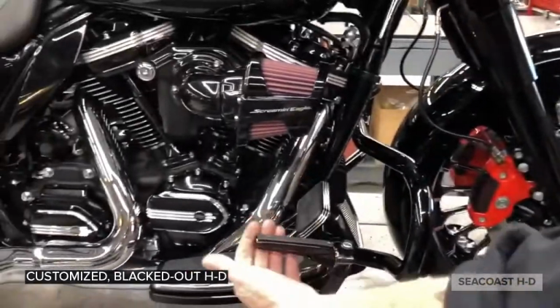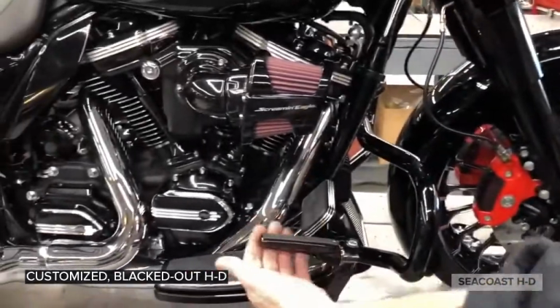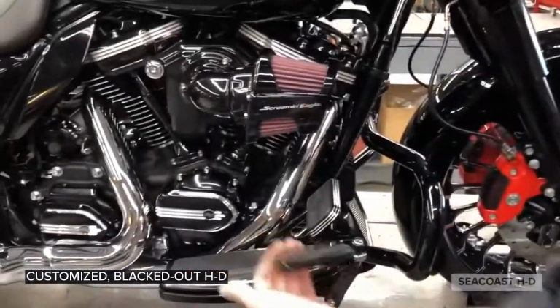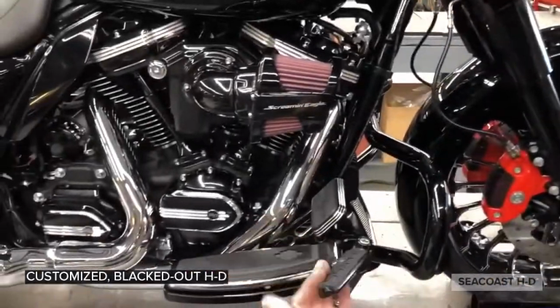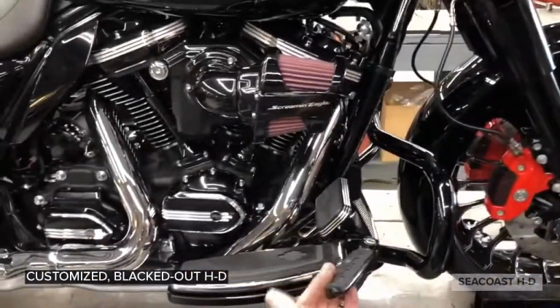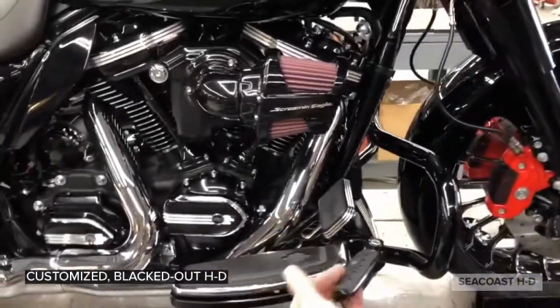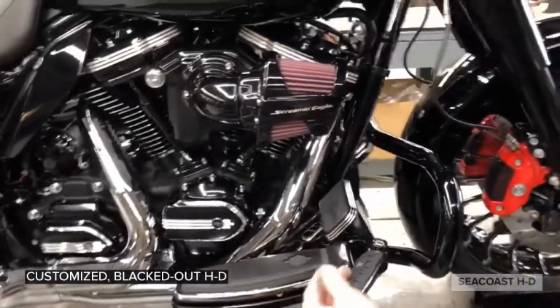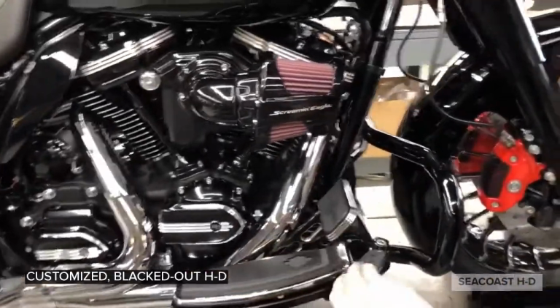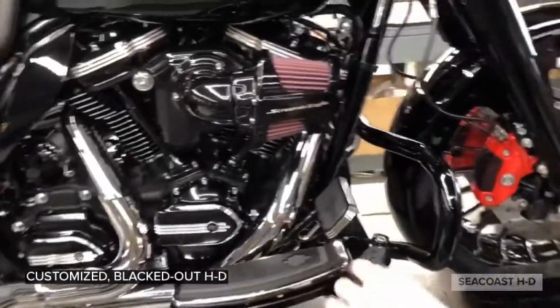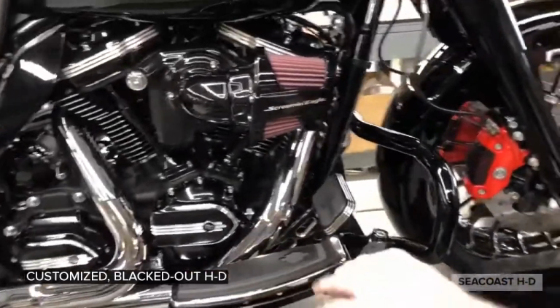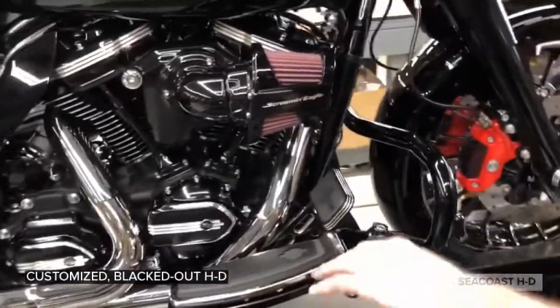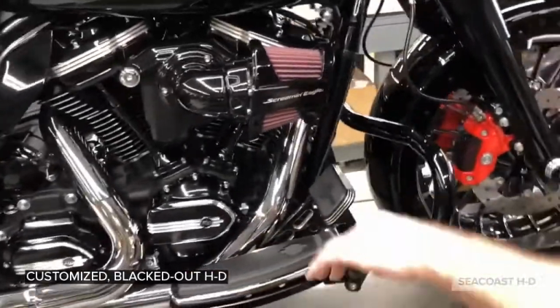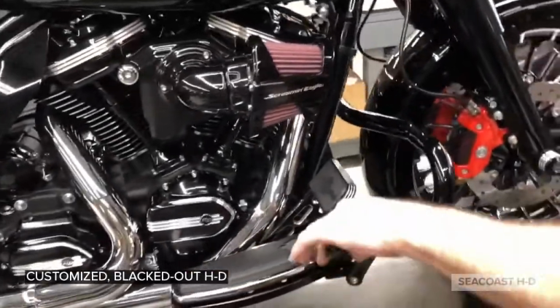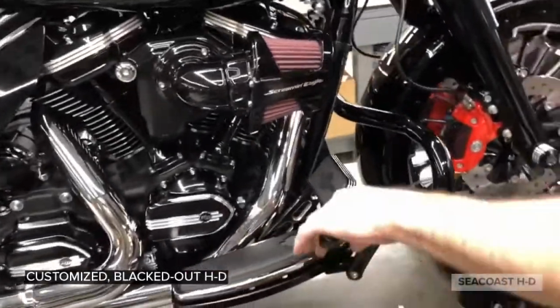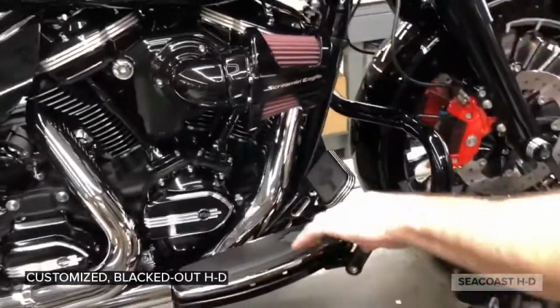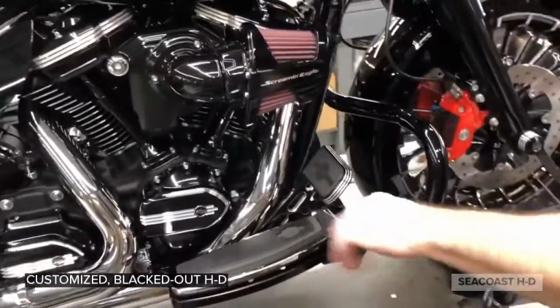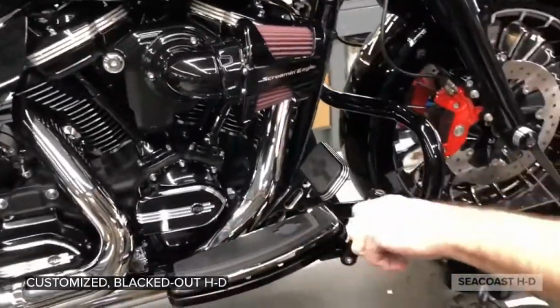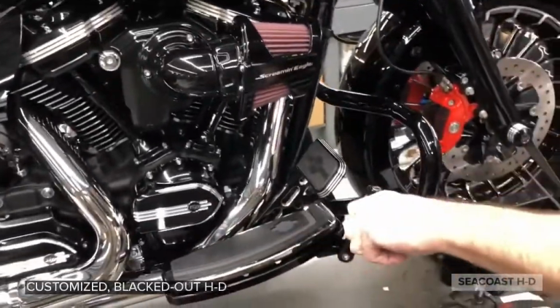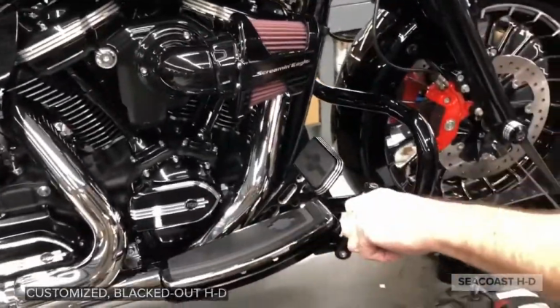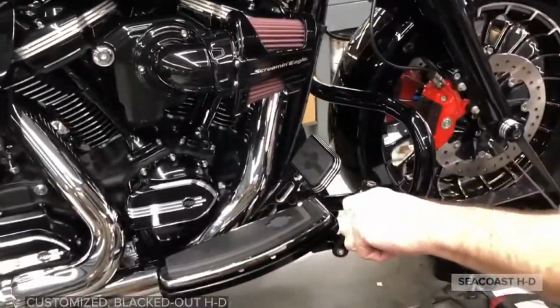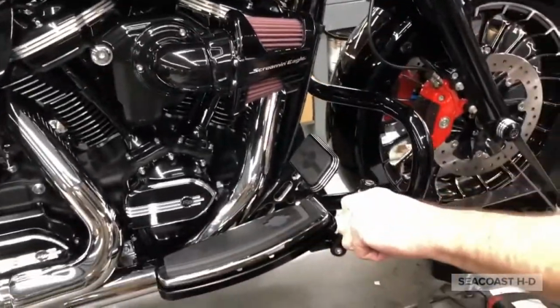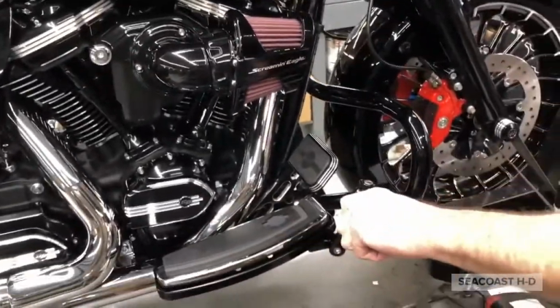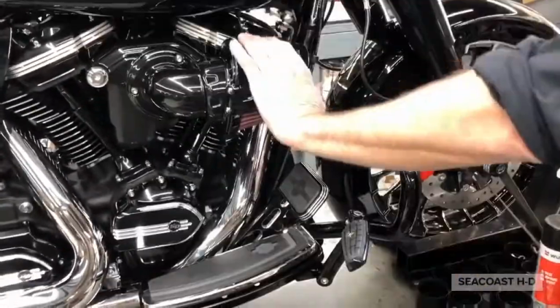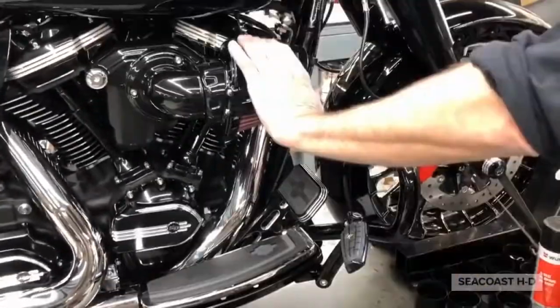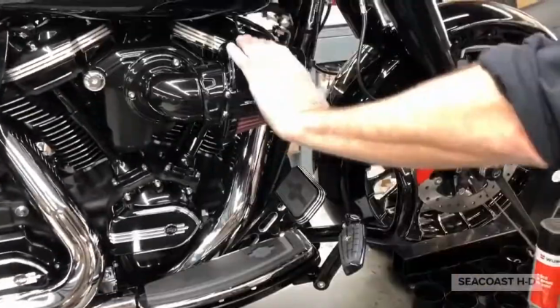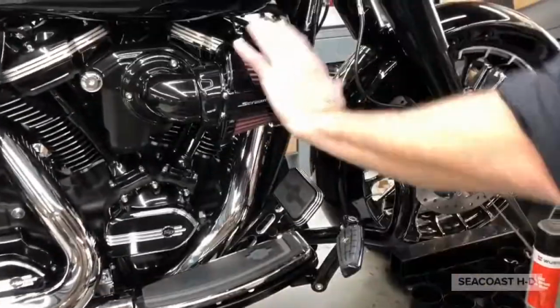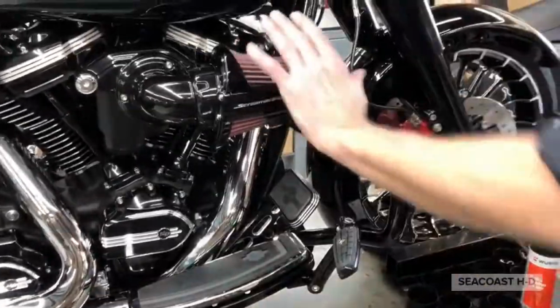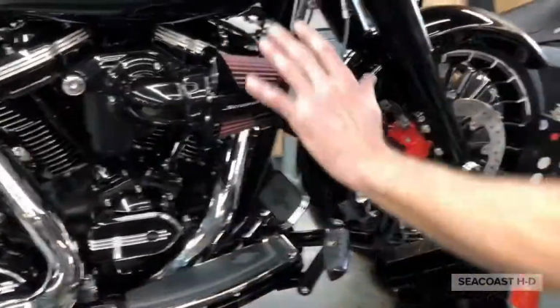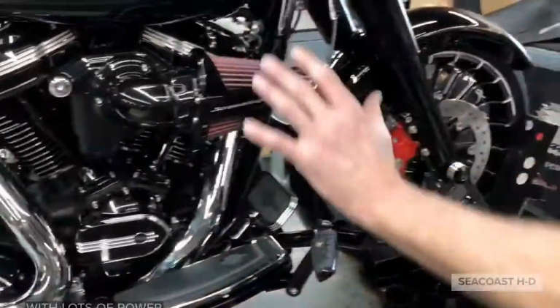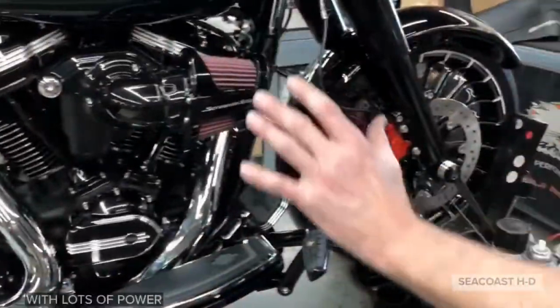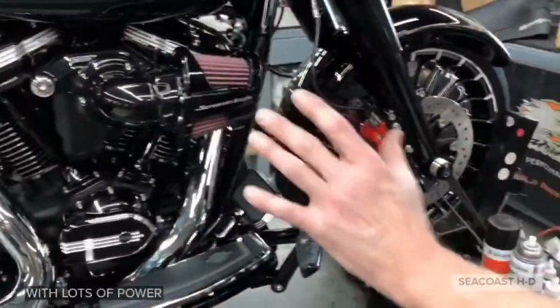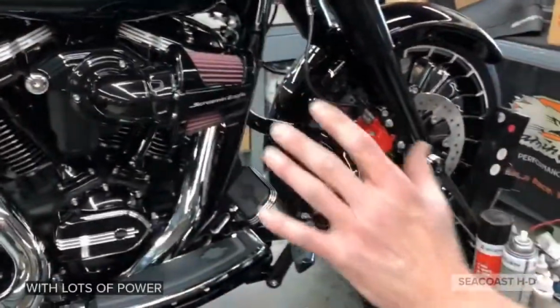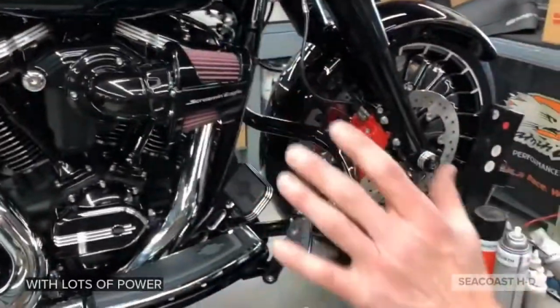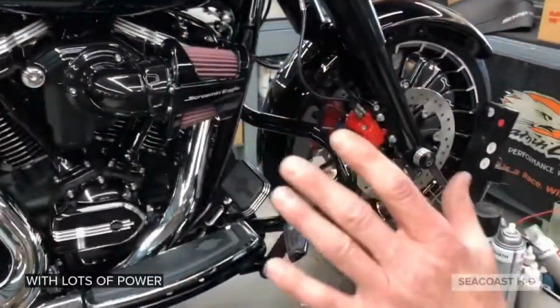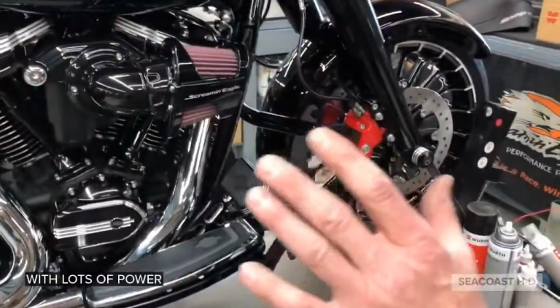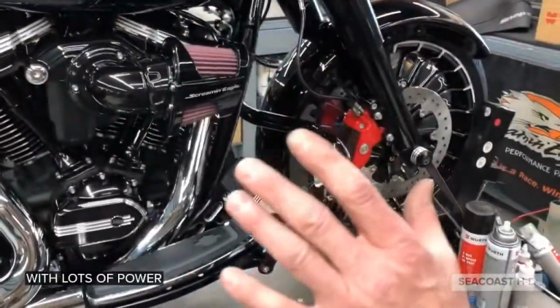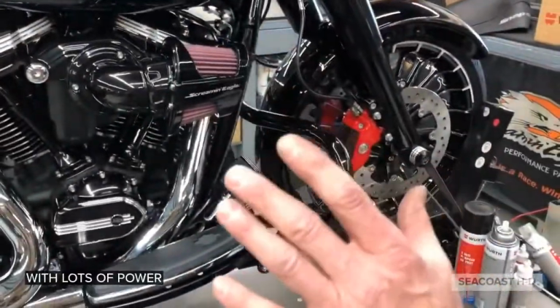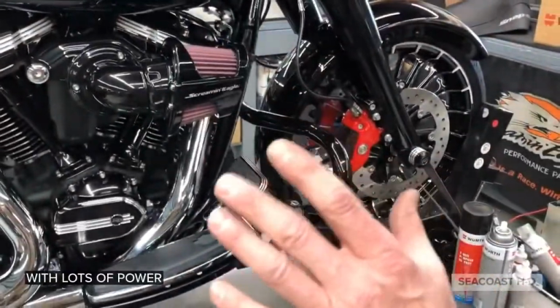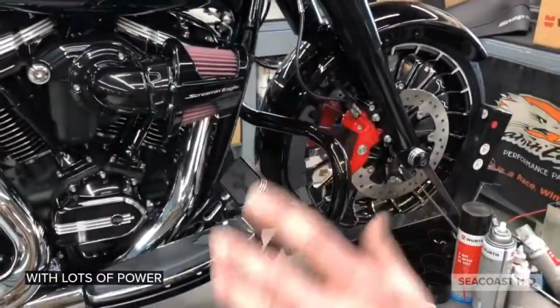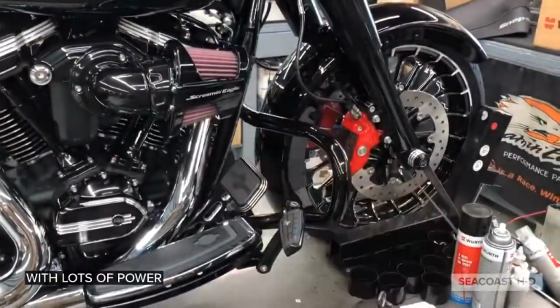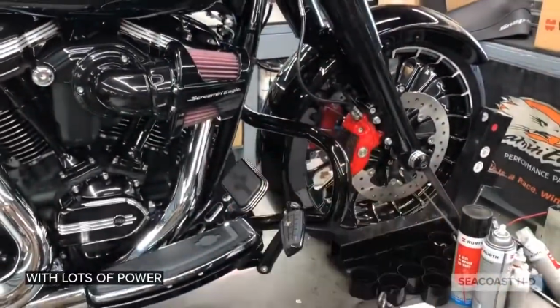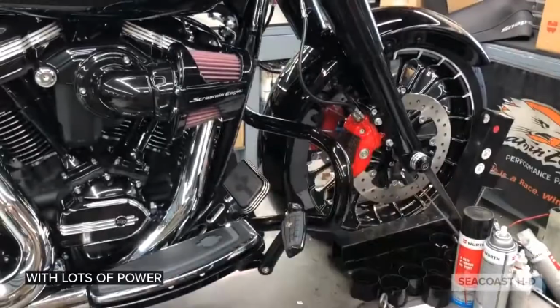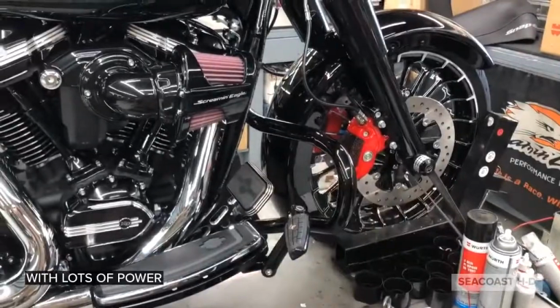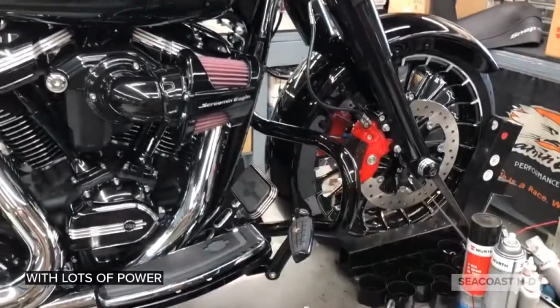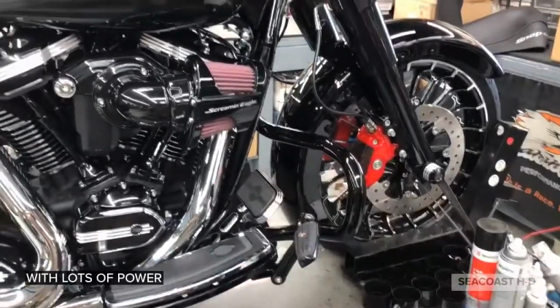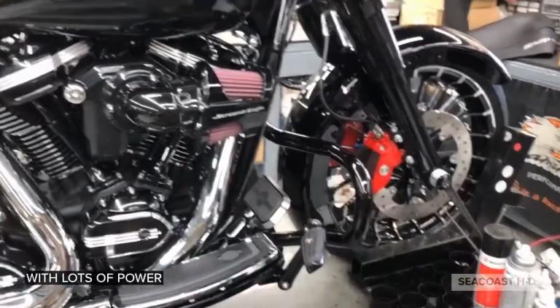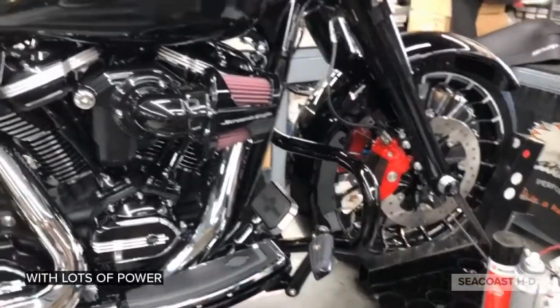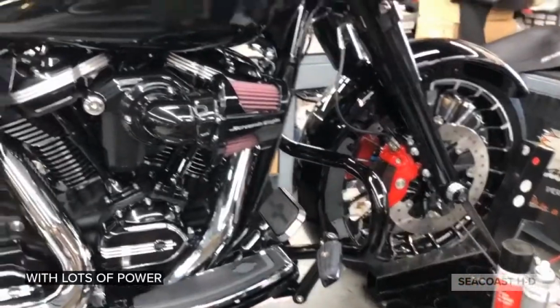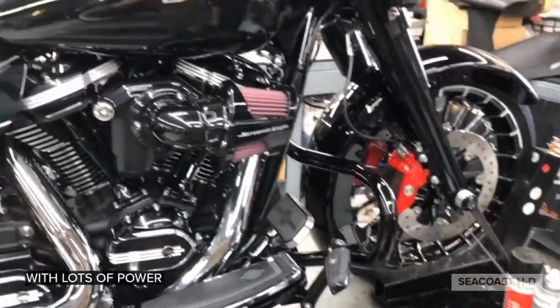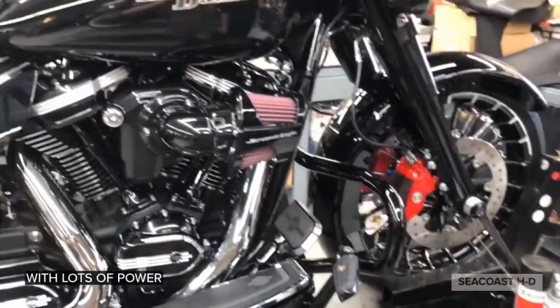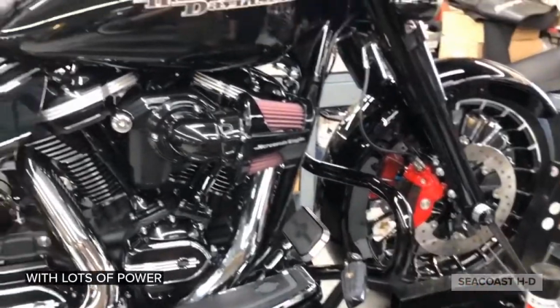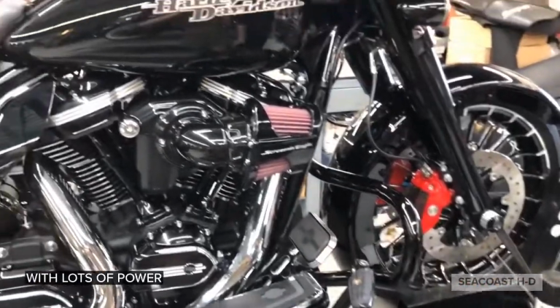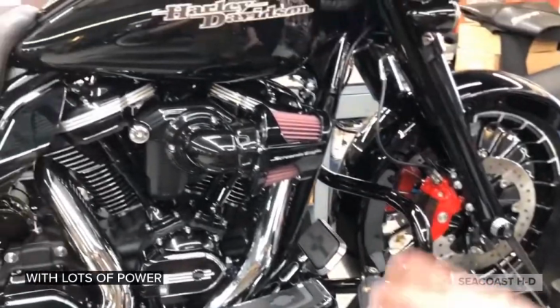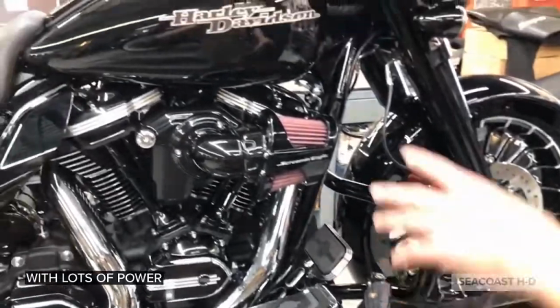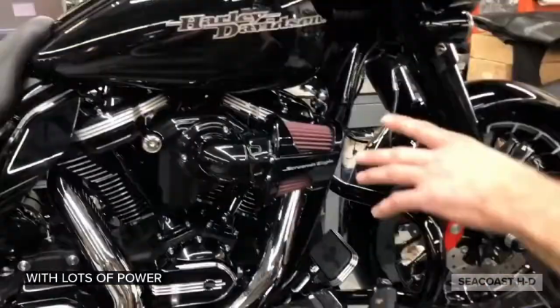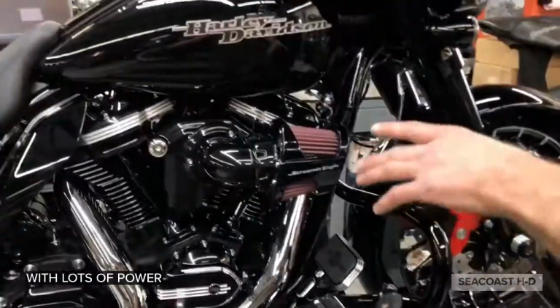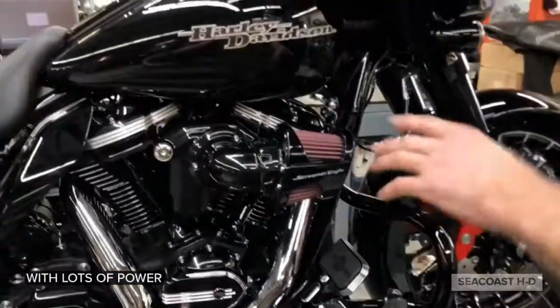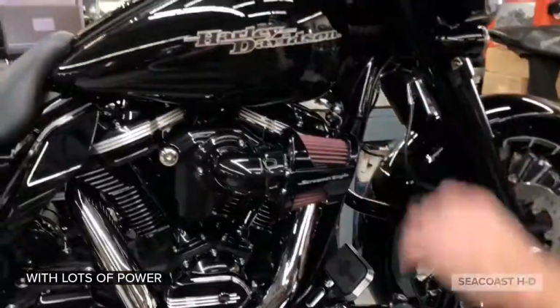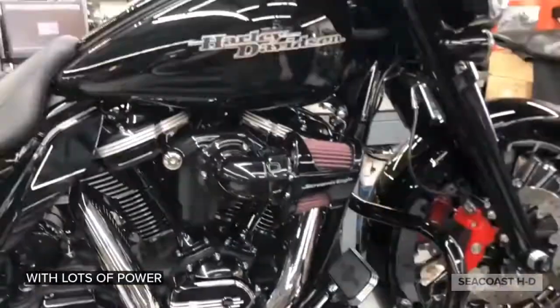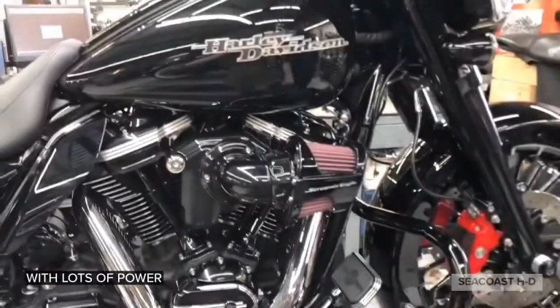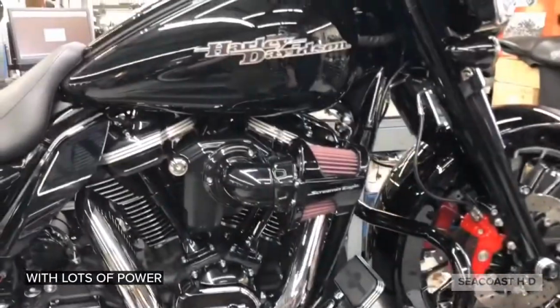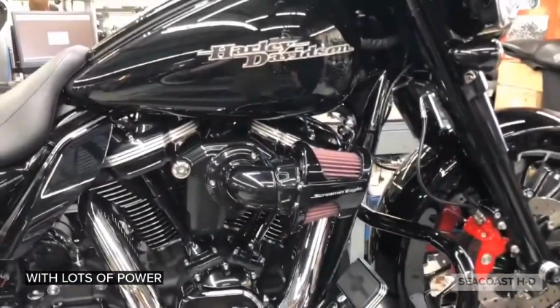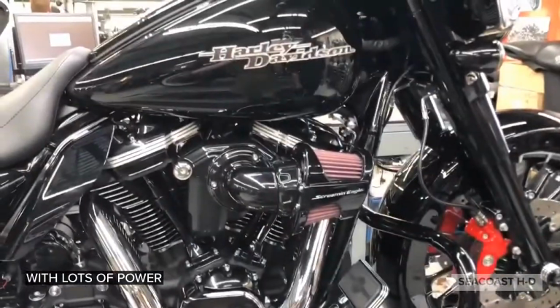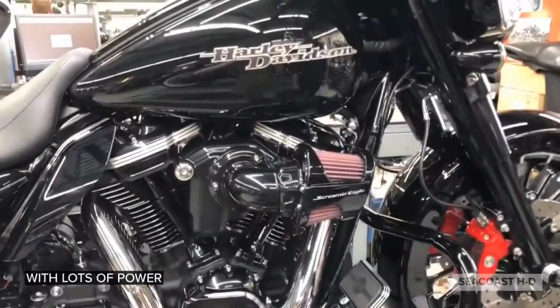Traditional foot pegs for the rider. Screaming Eagle stage 3 hop-up. Choice of air breather.